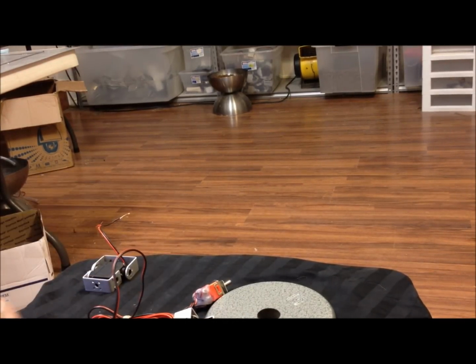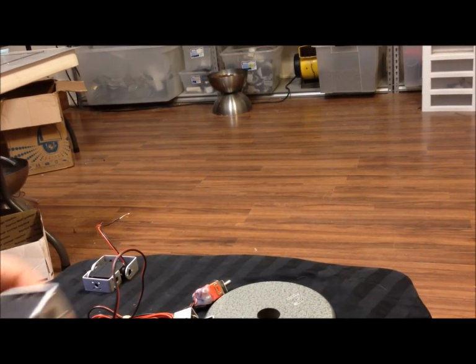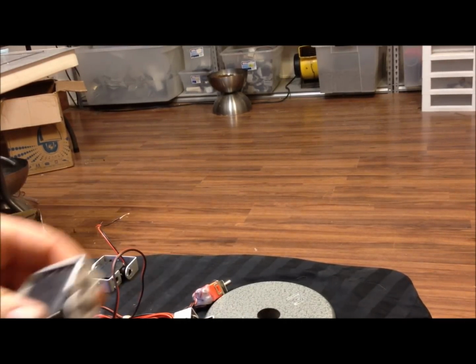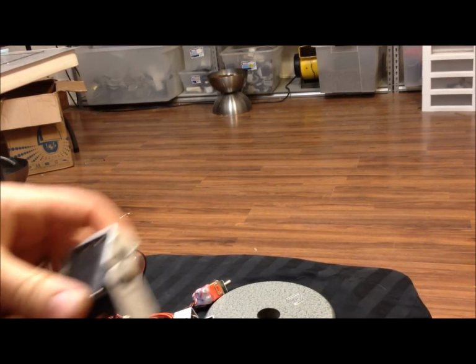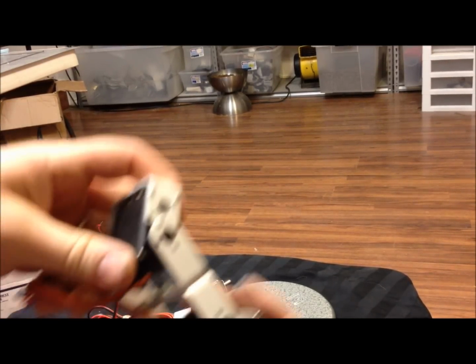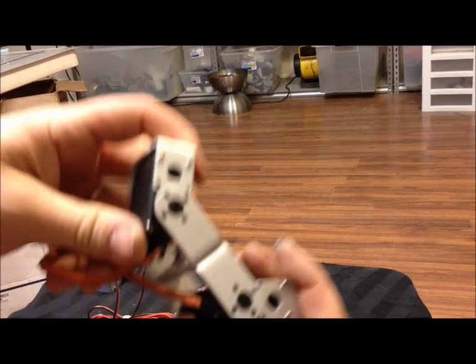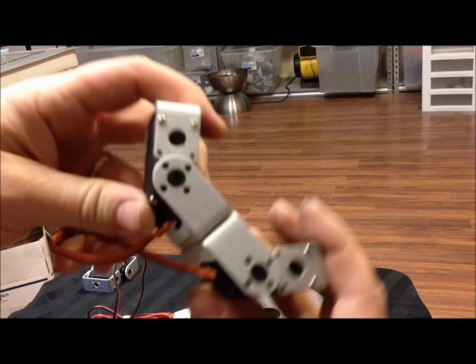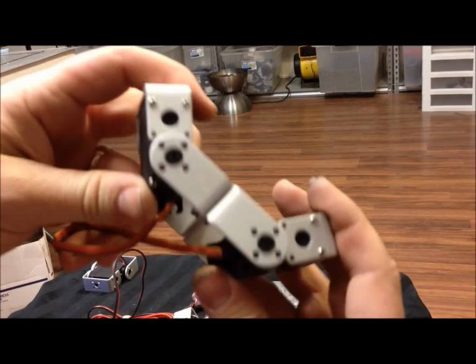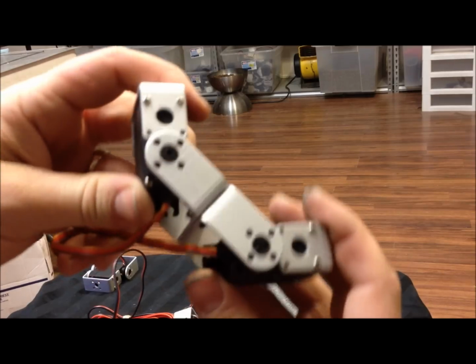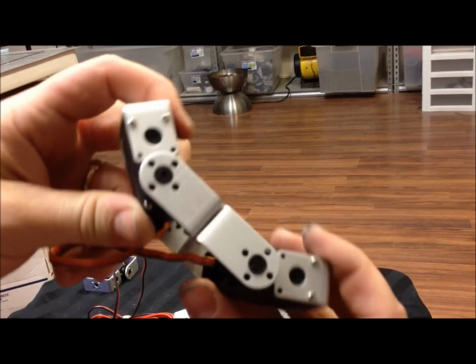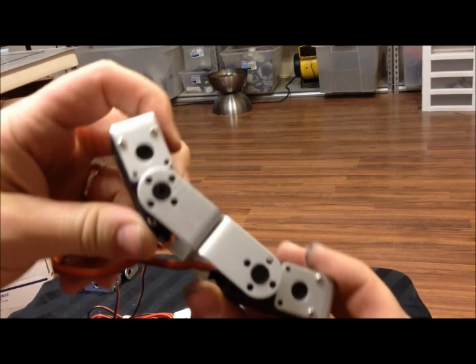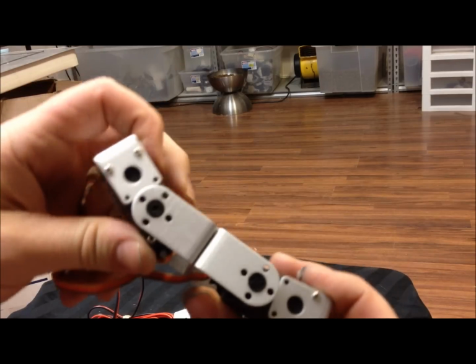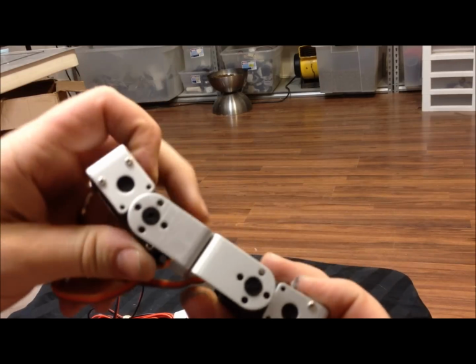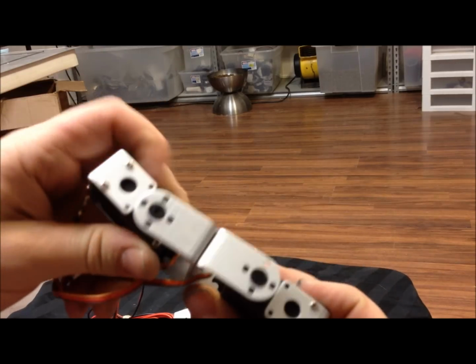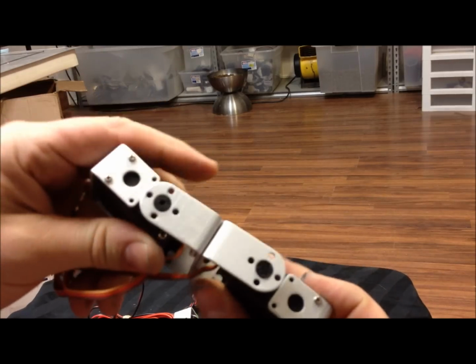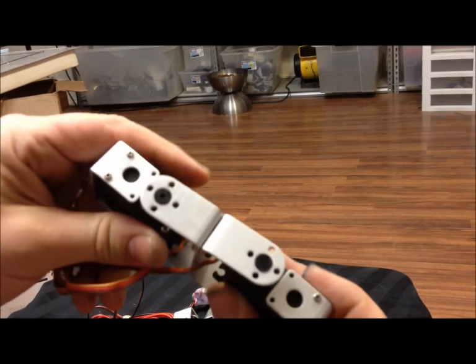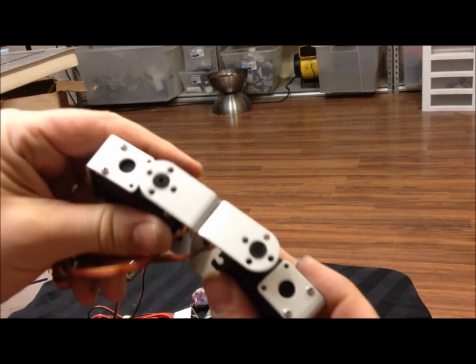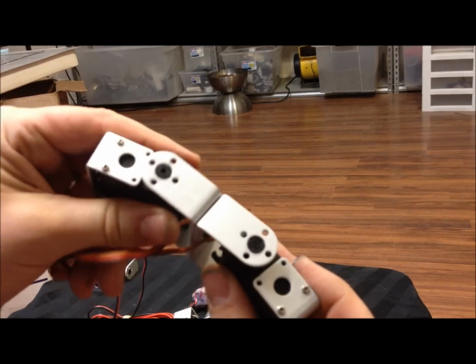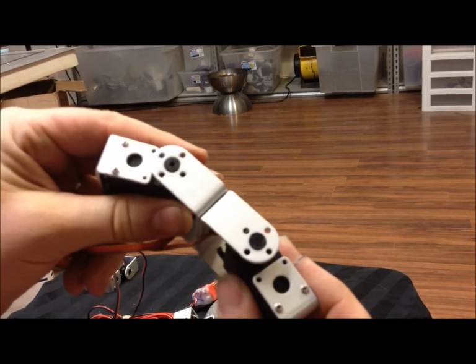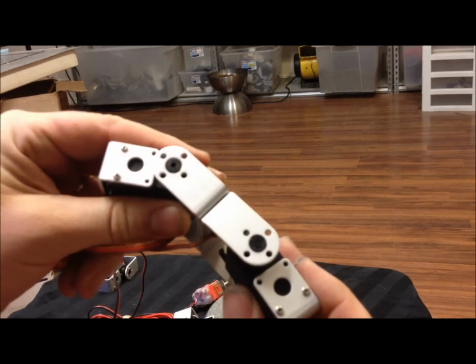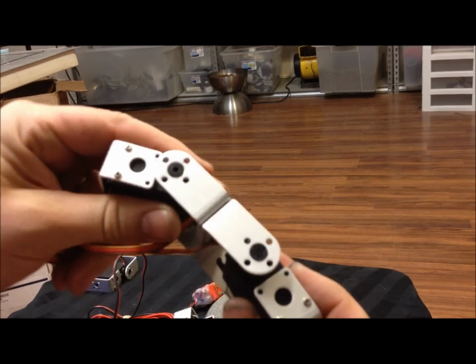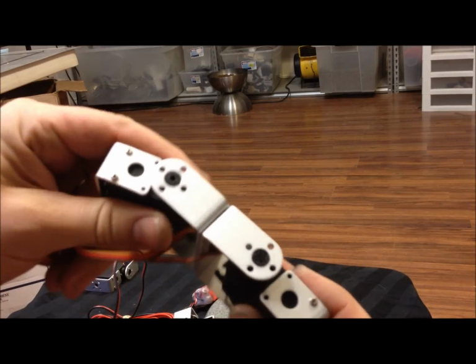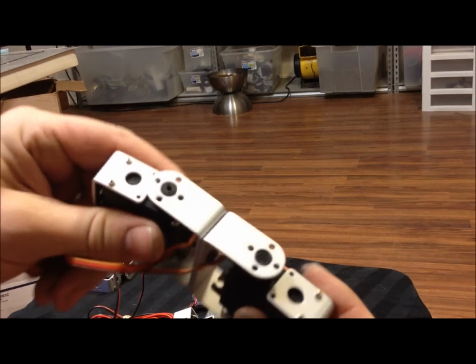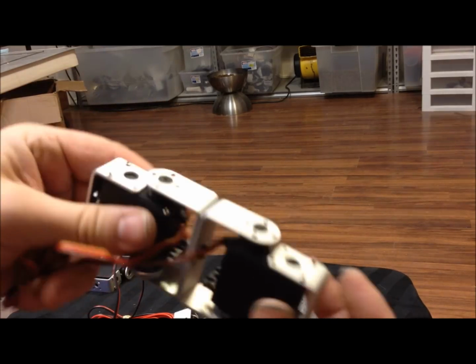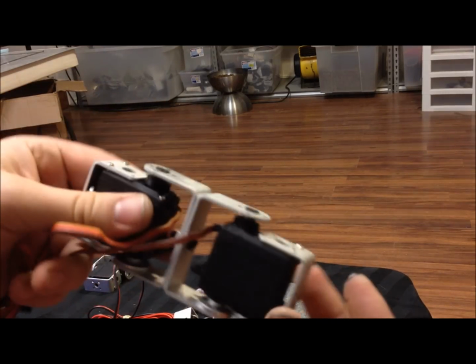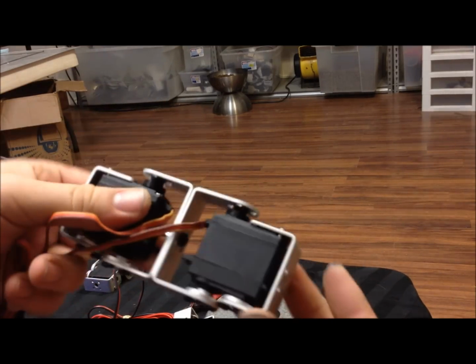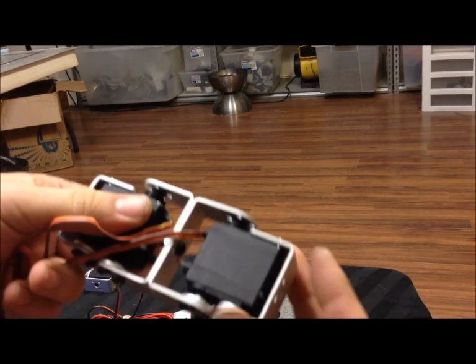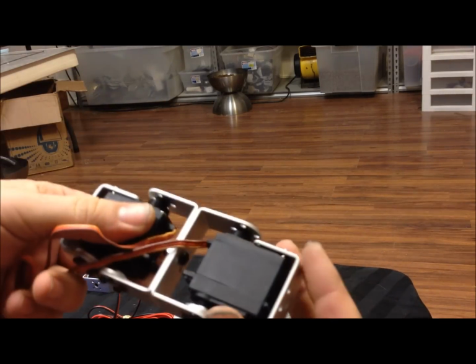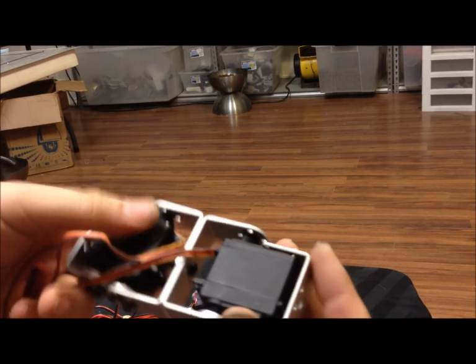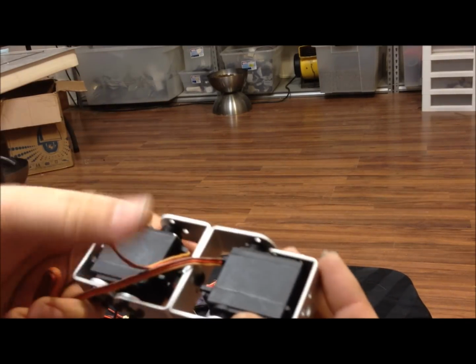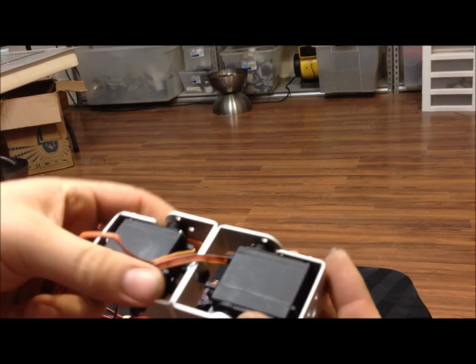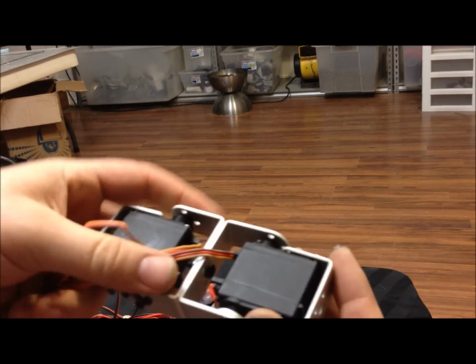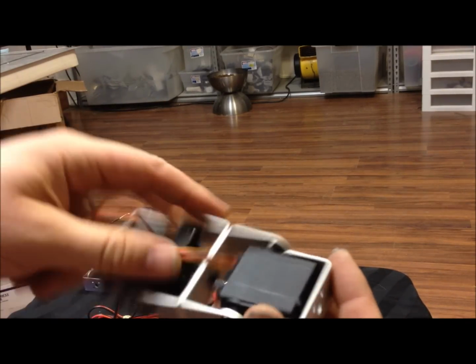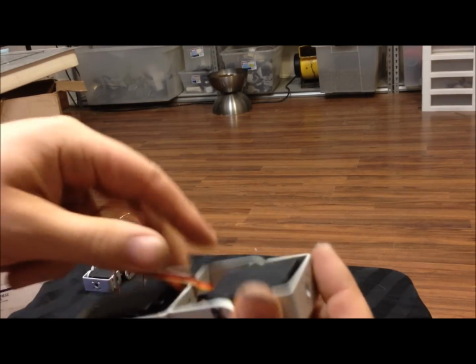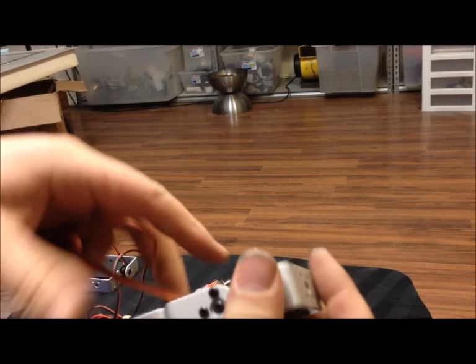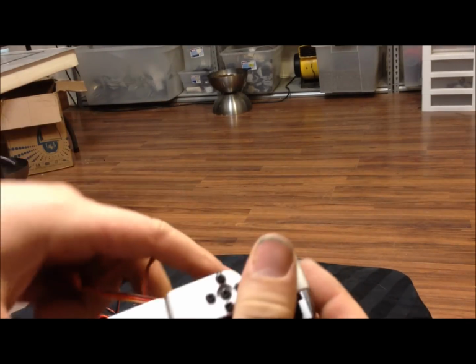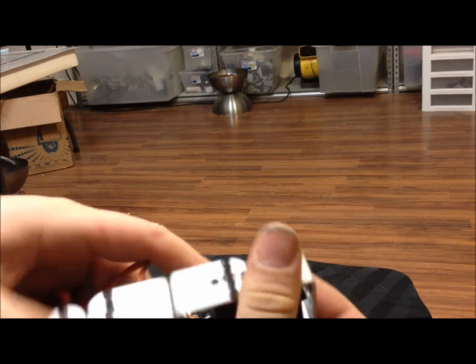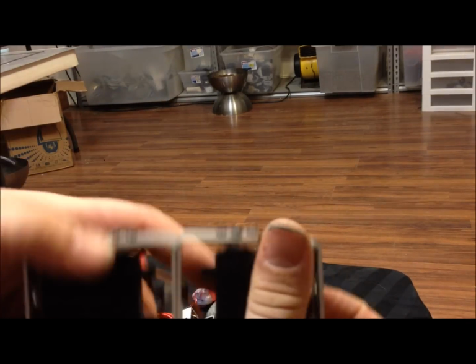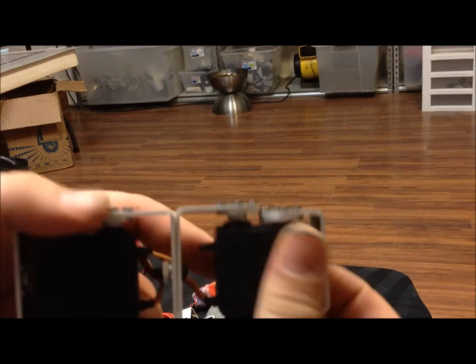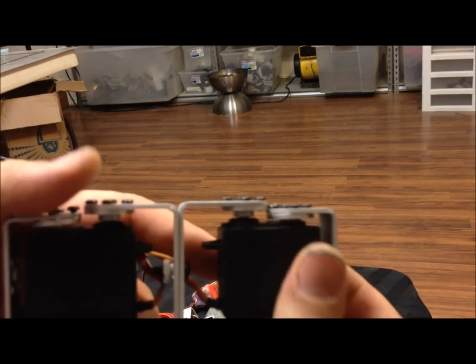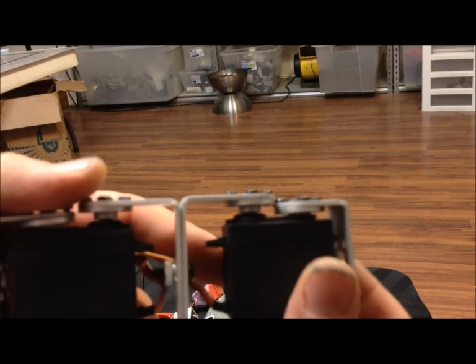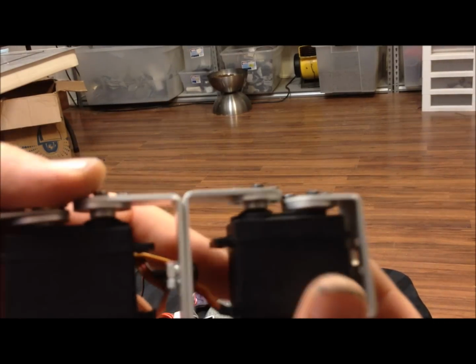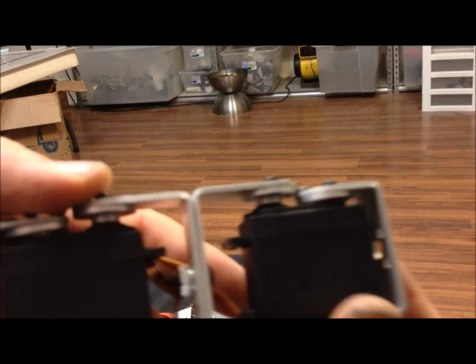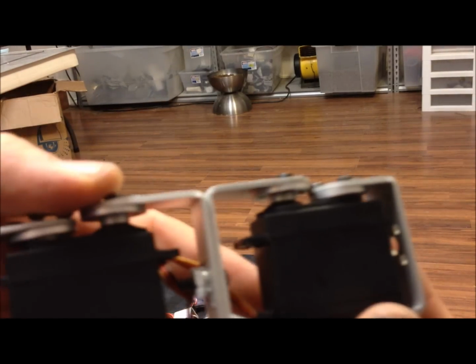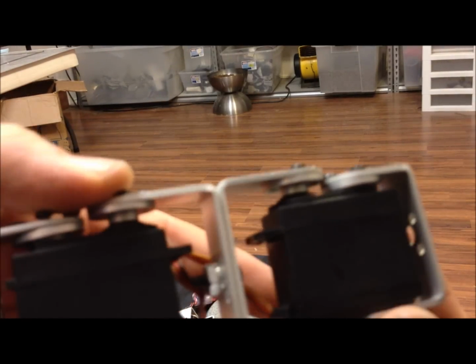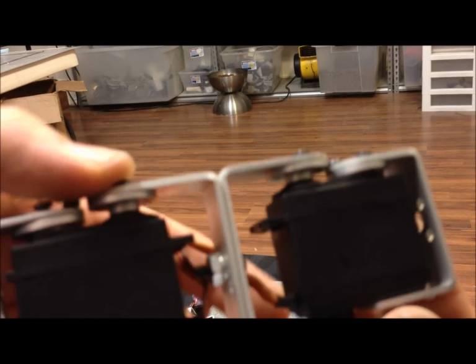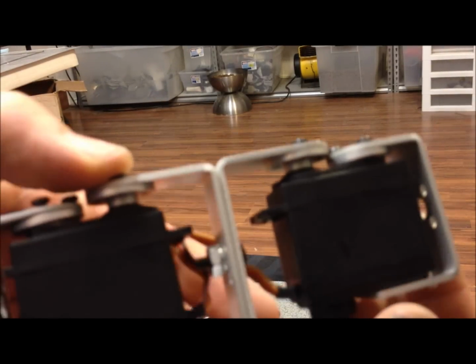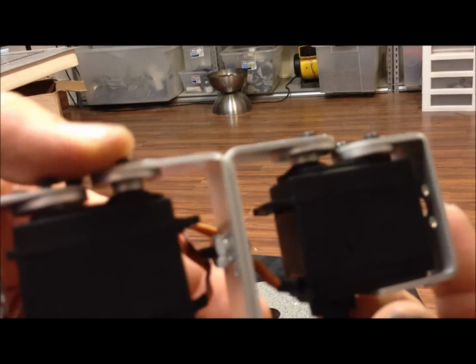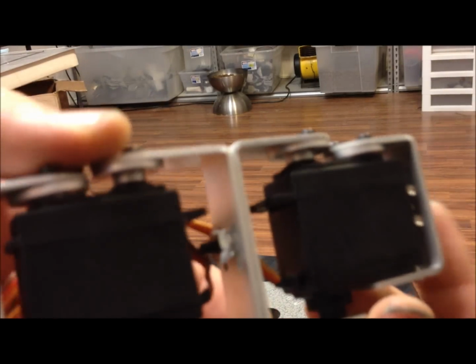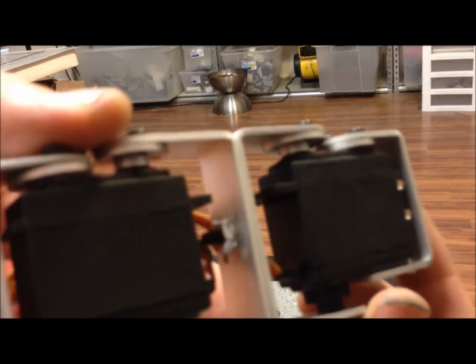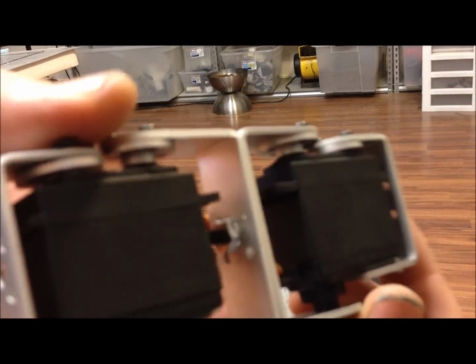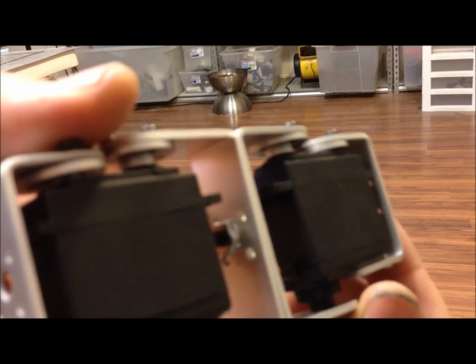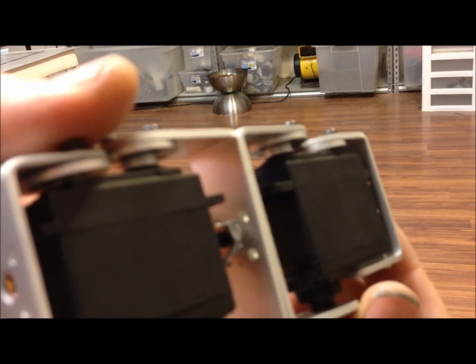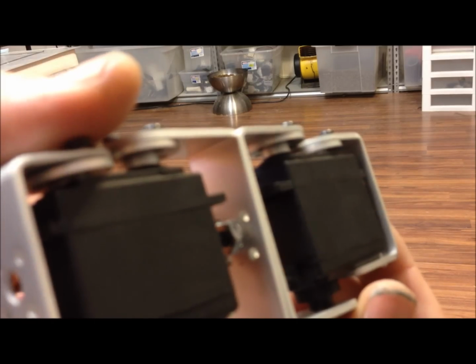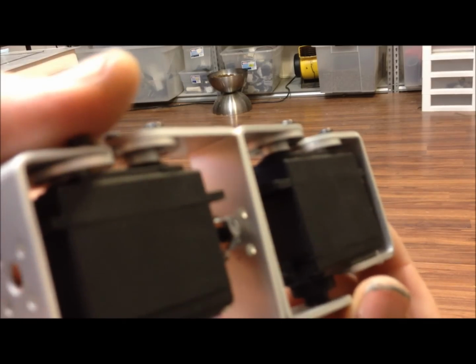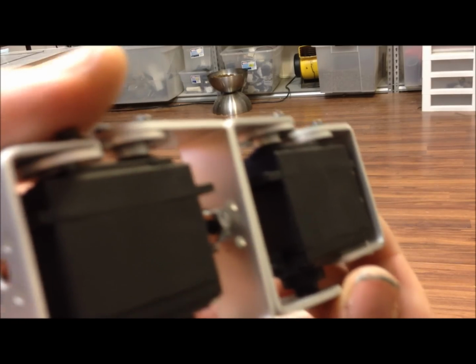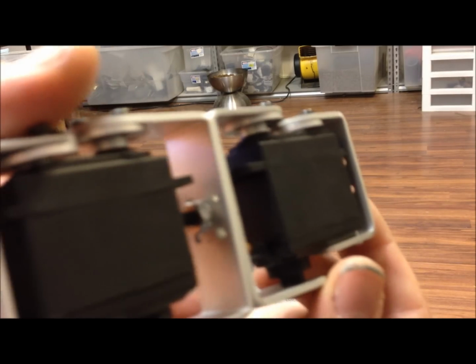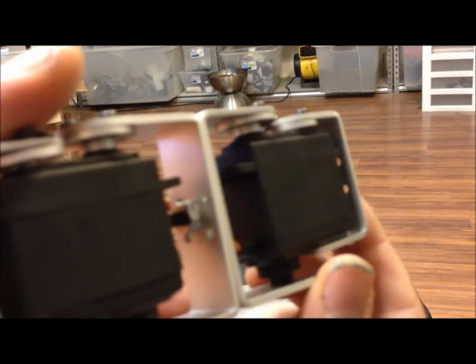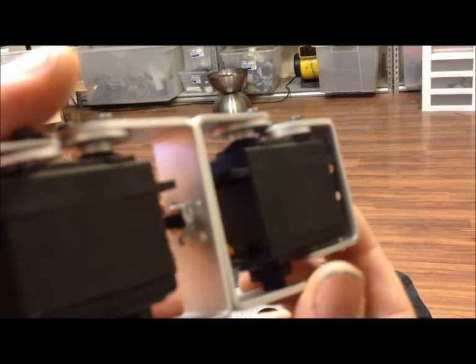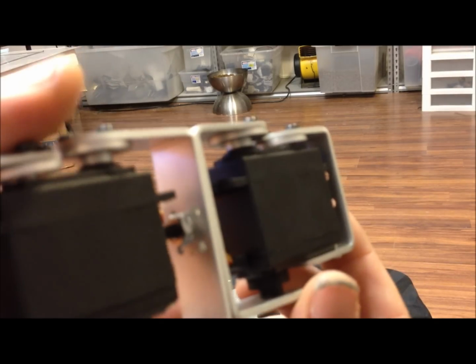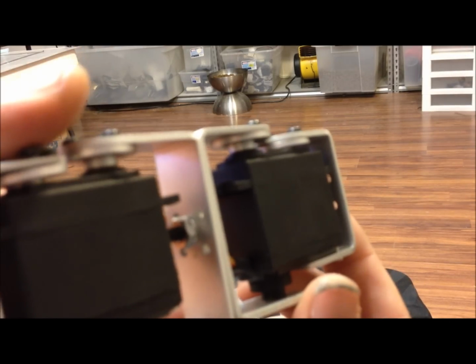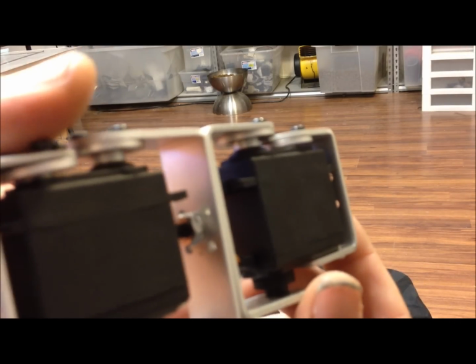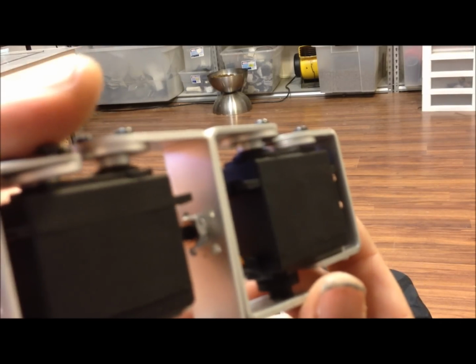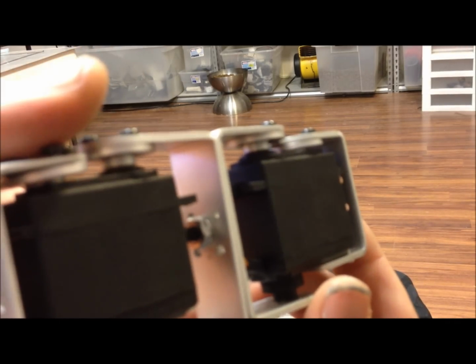You can also connect them together. You can see there's a way to bolt them.